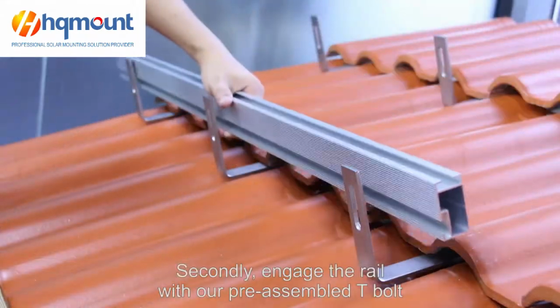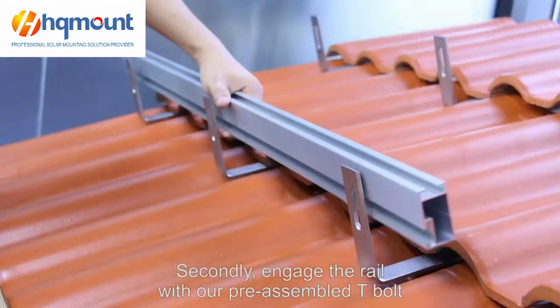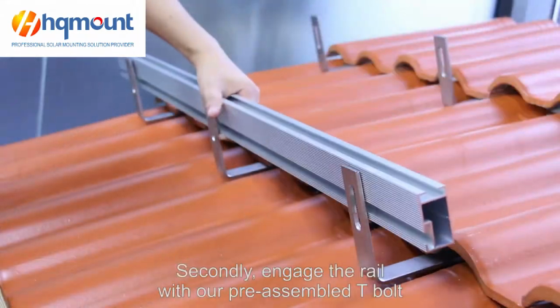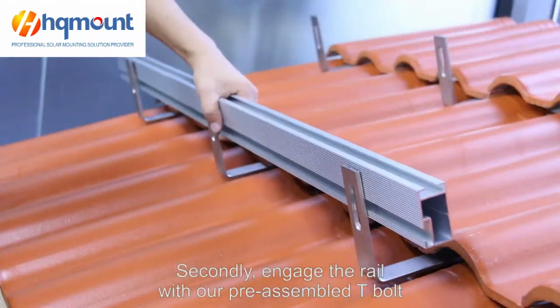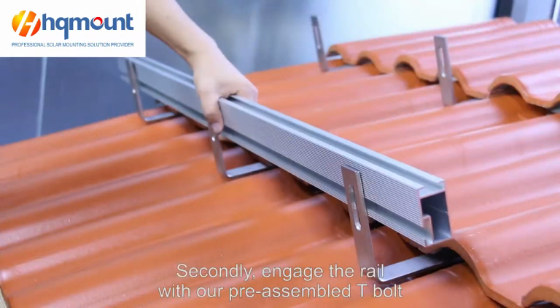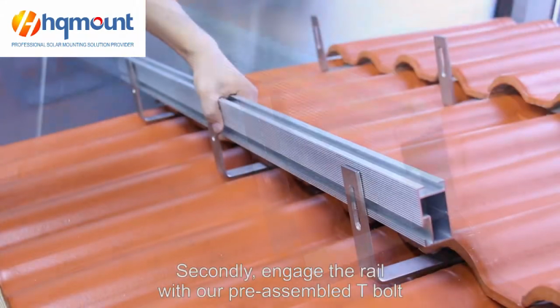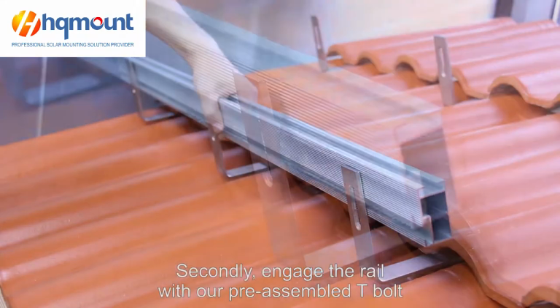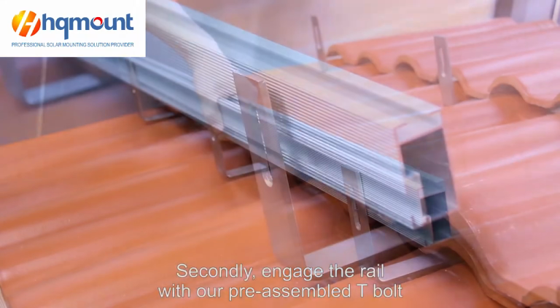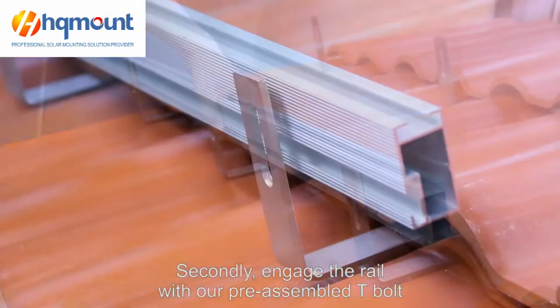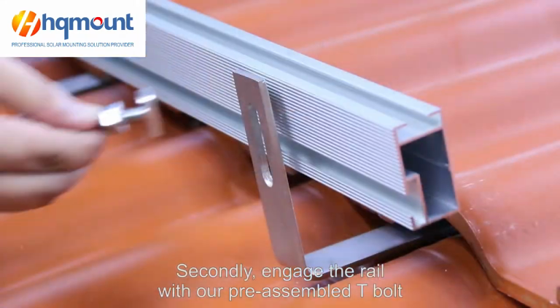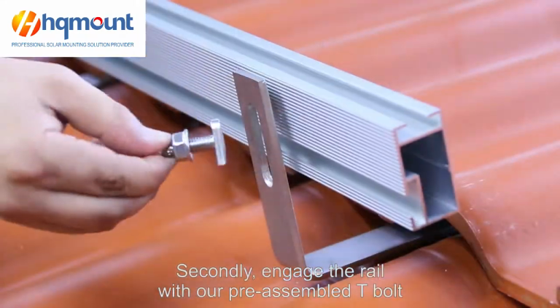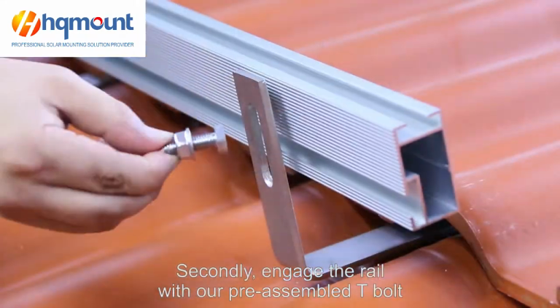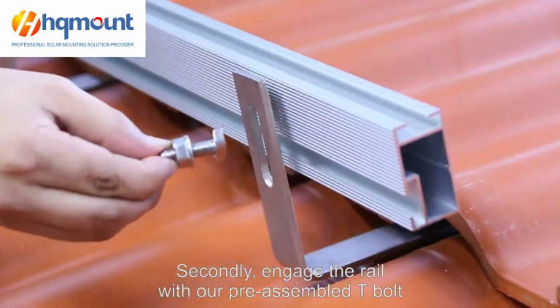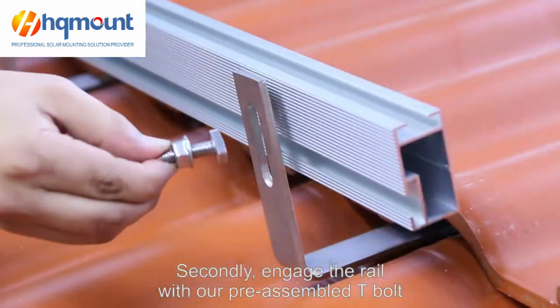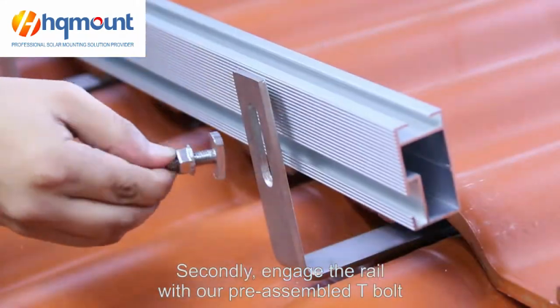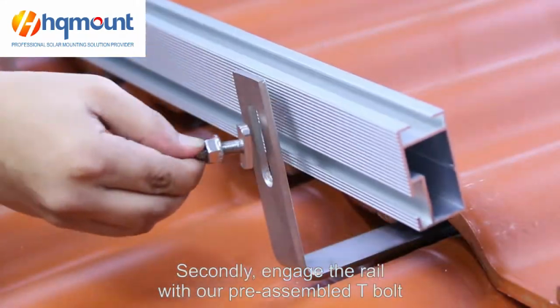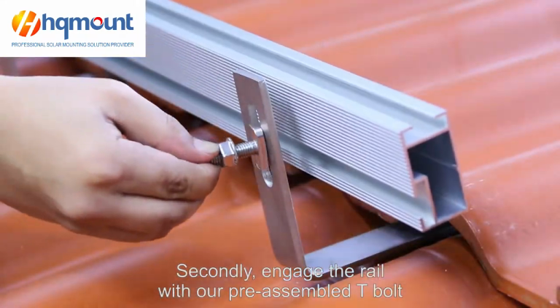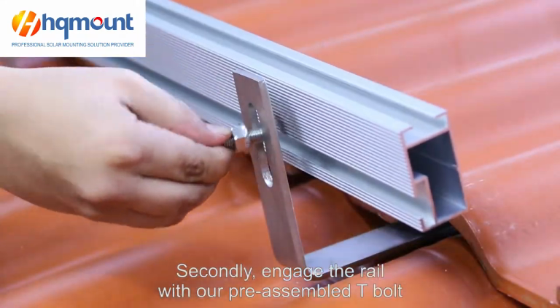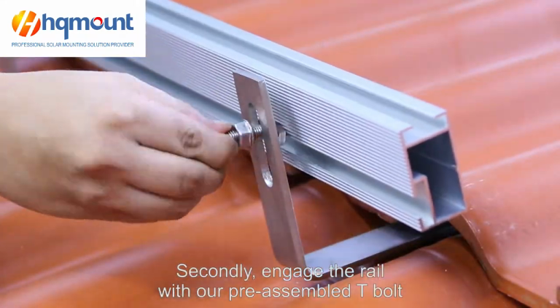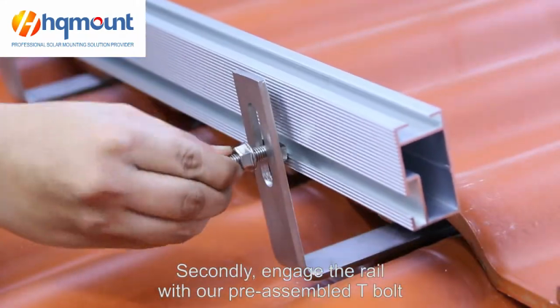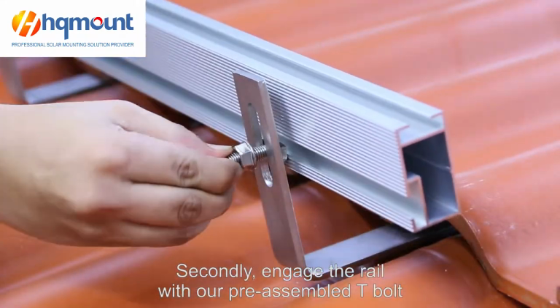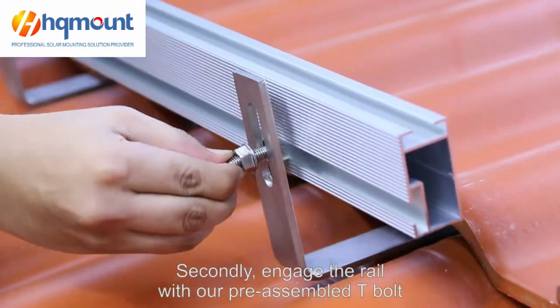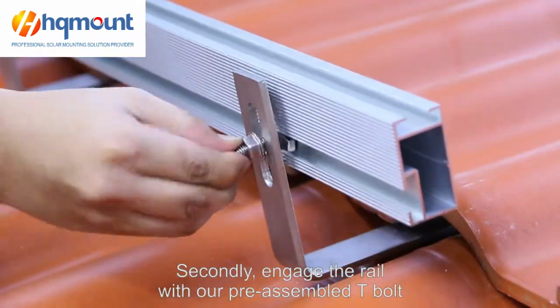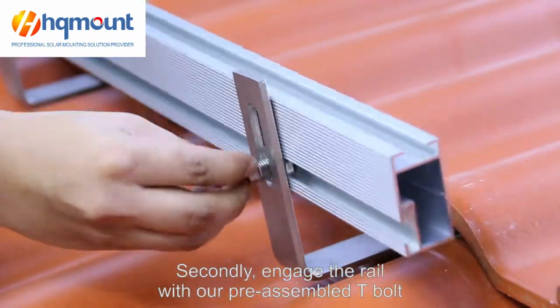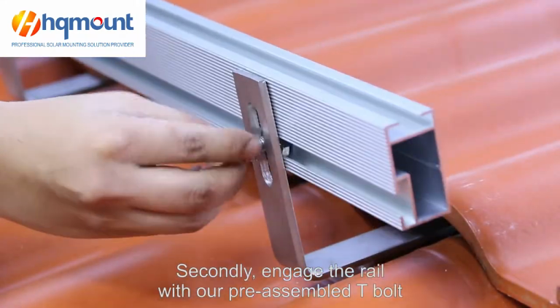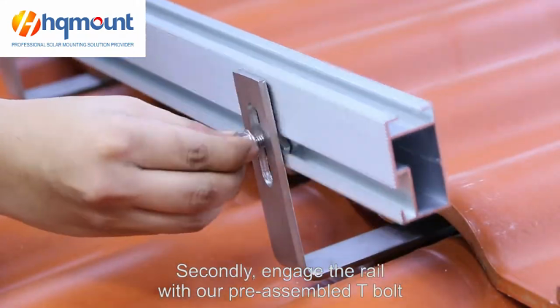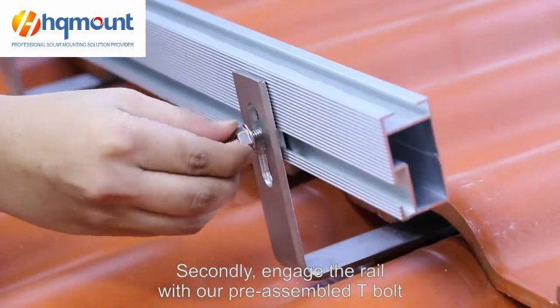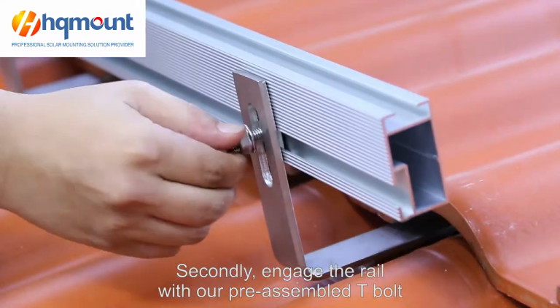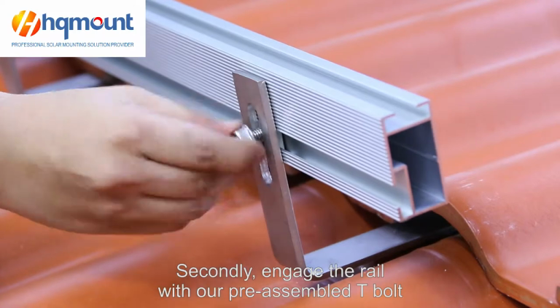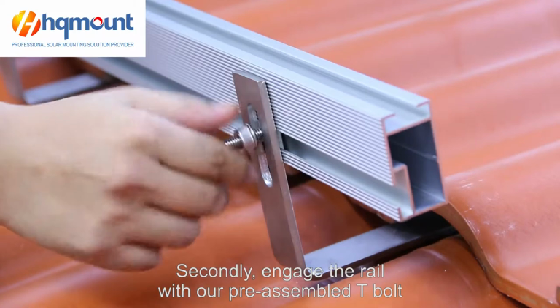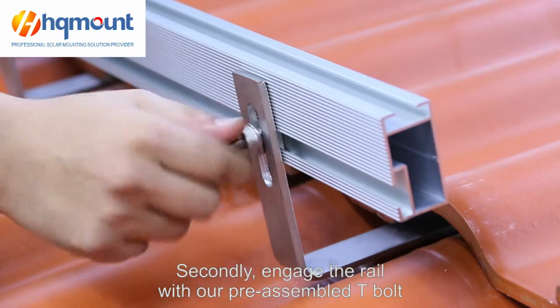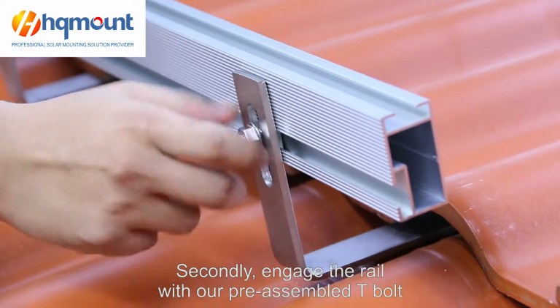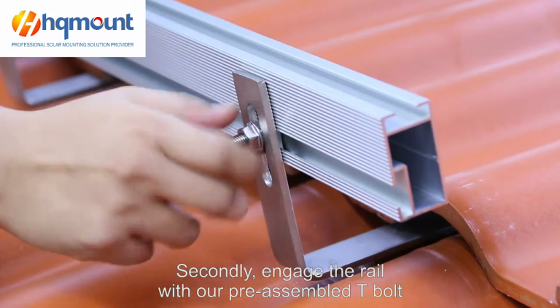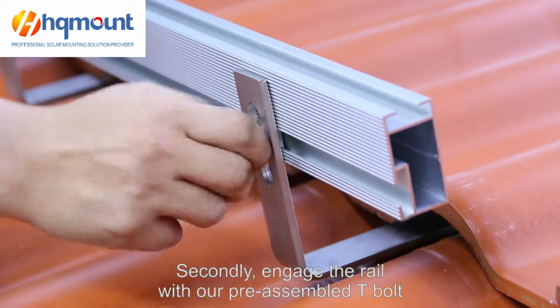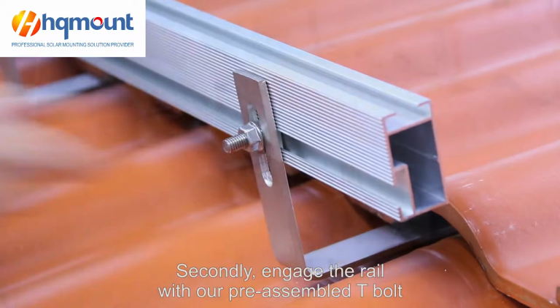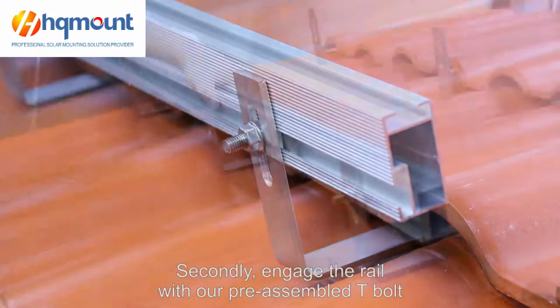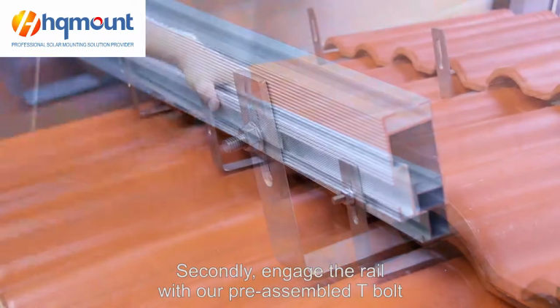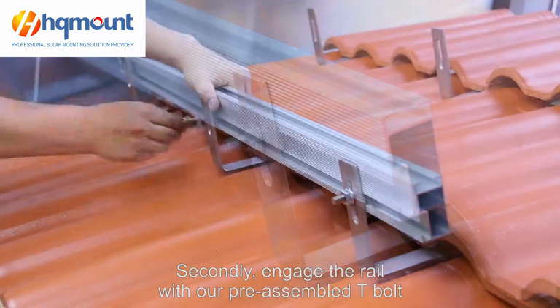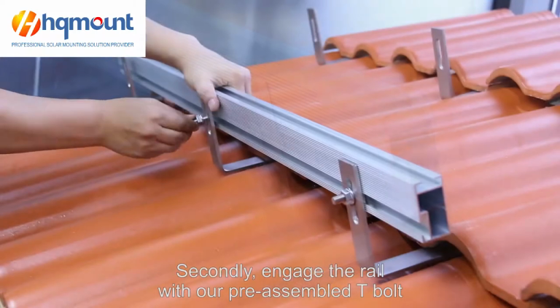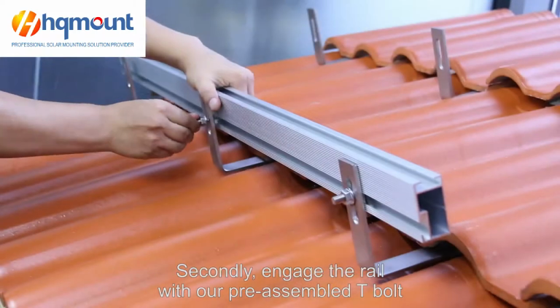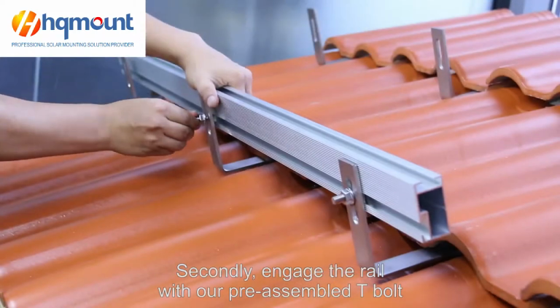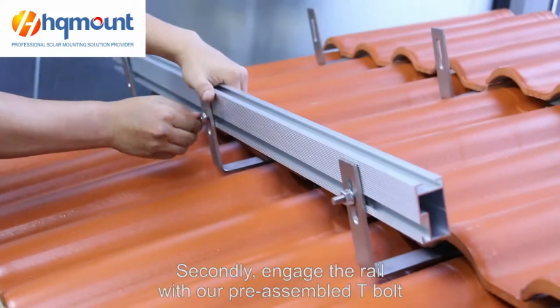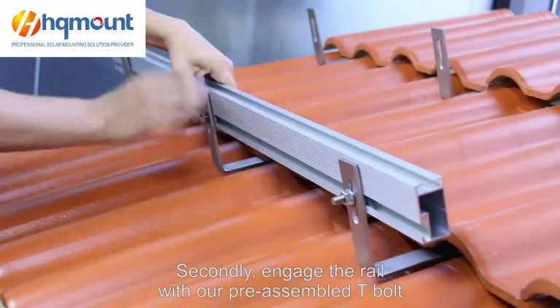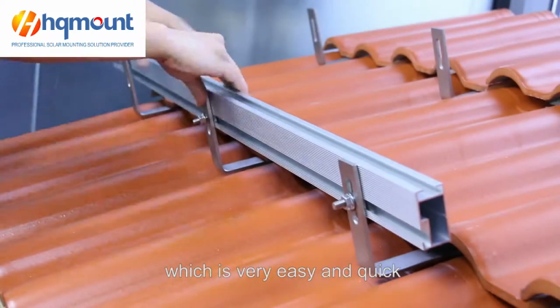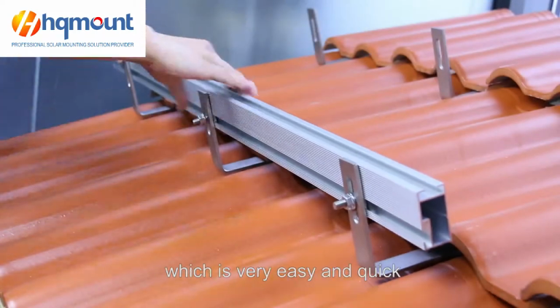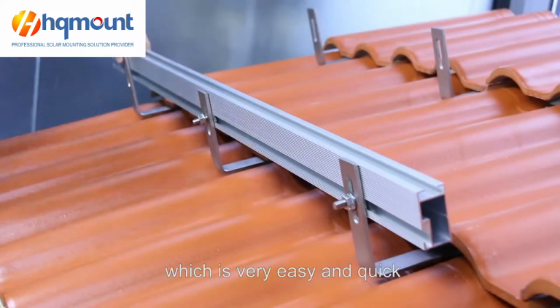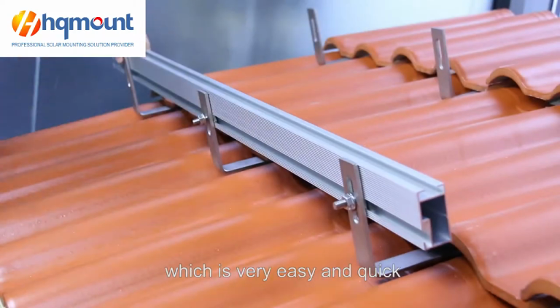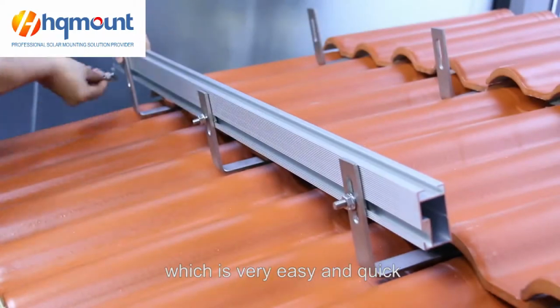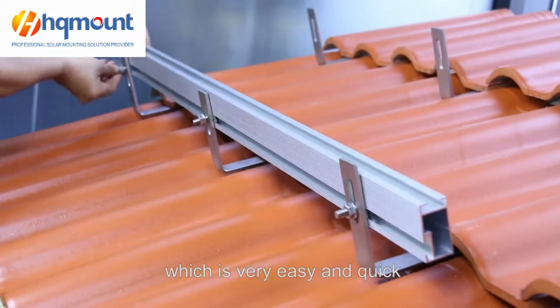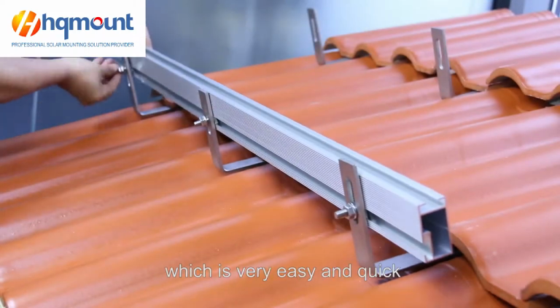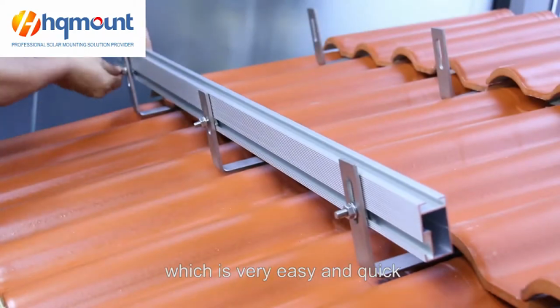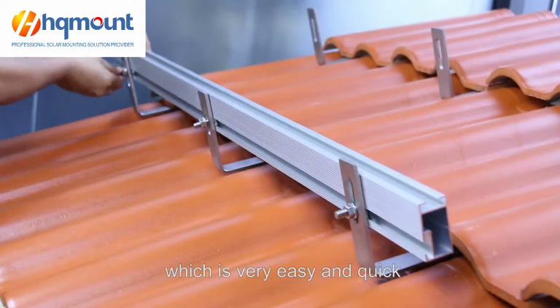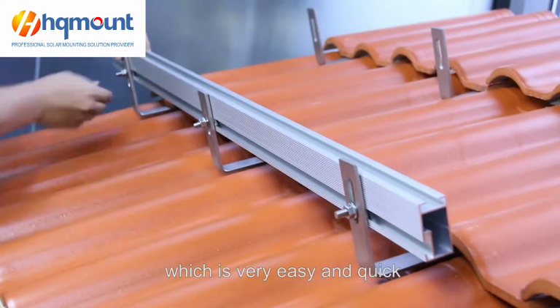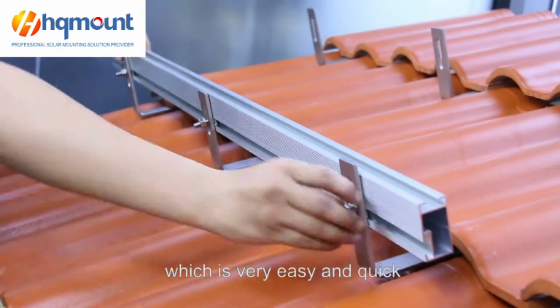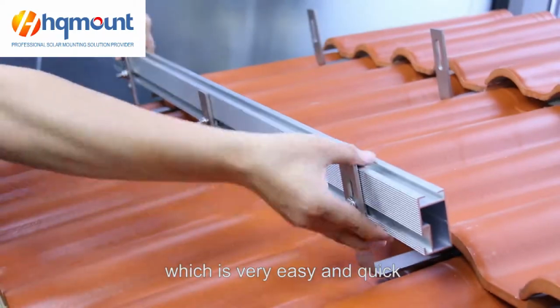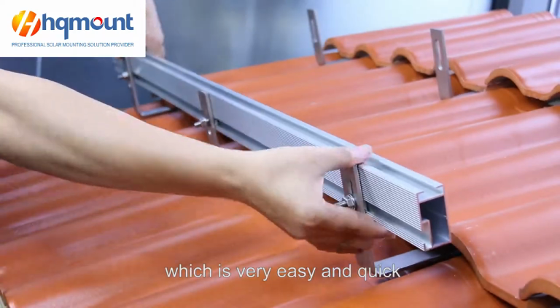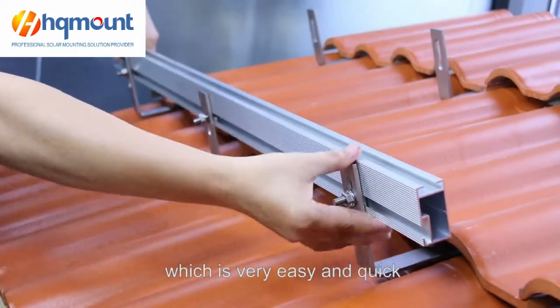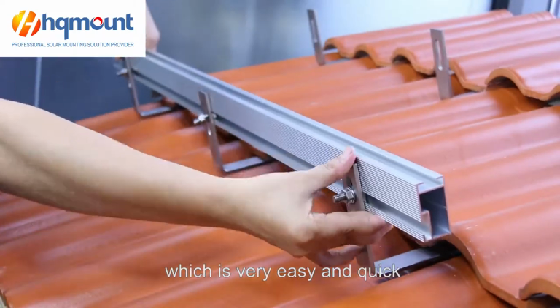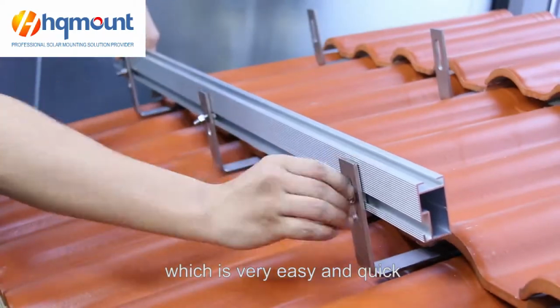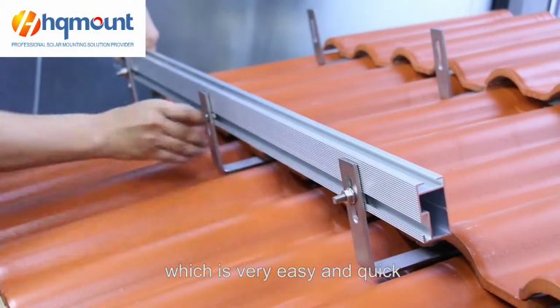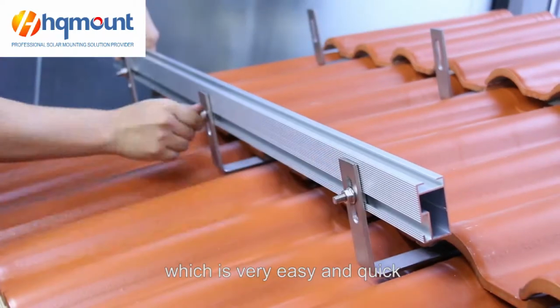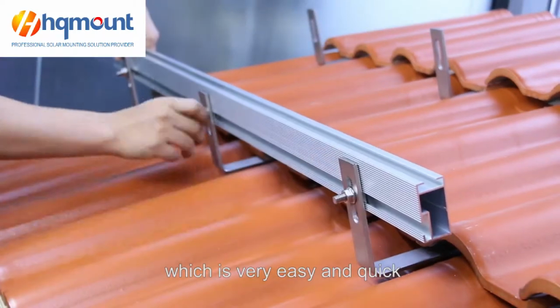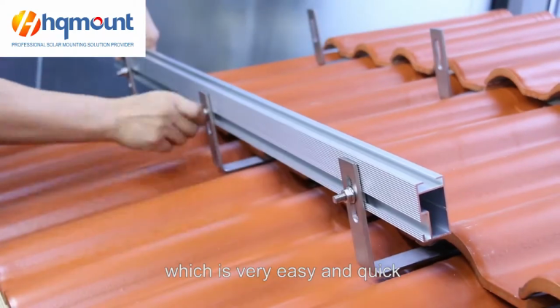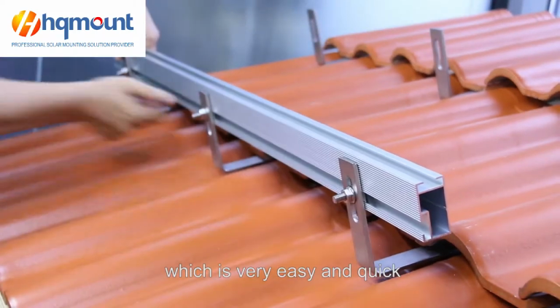Secondly, engage the rail with our pre-assembled table, which is very easy and quick.